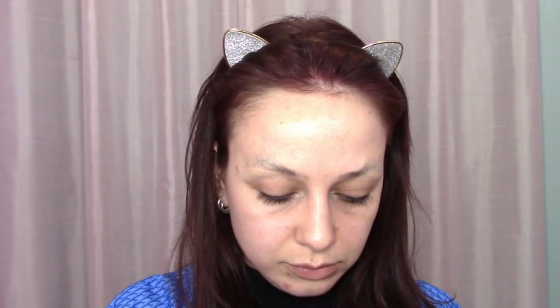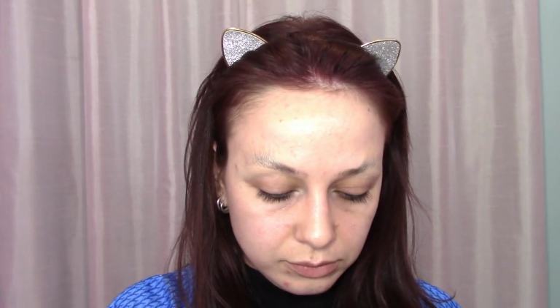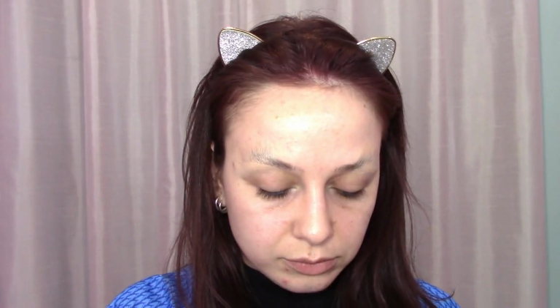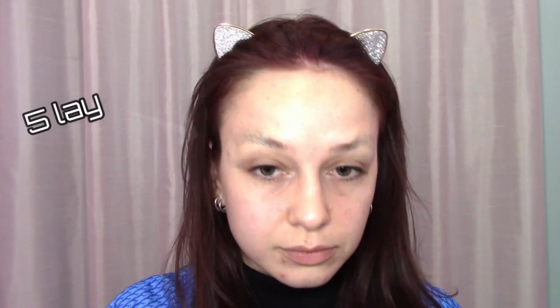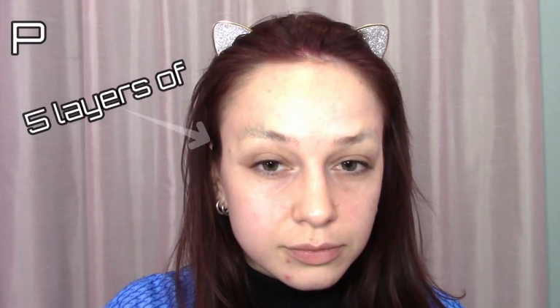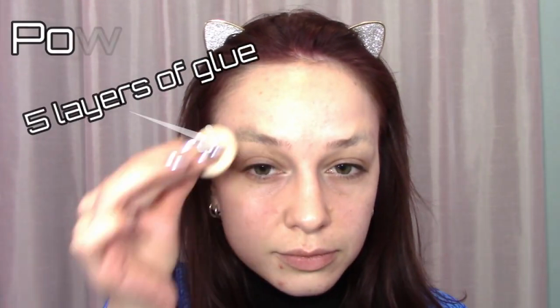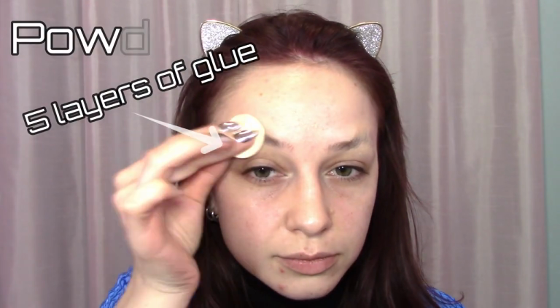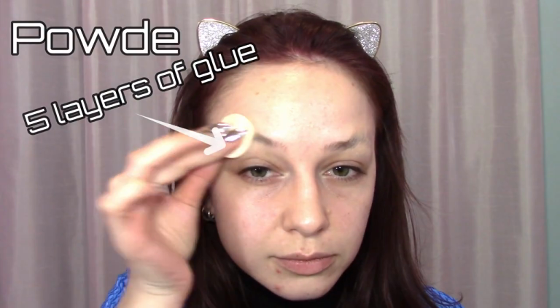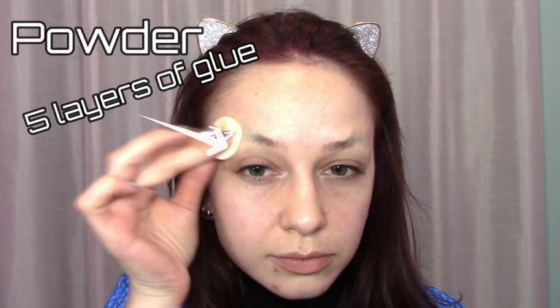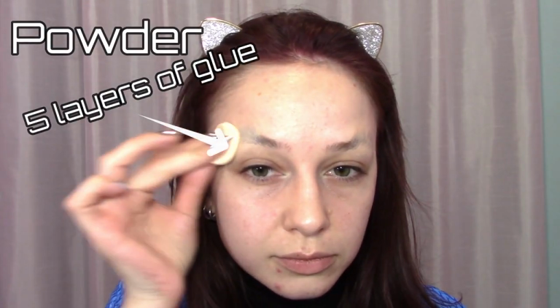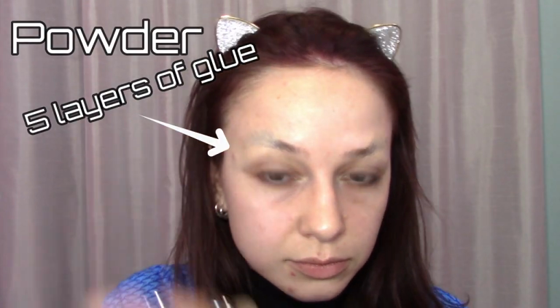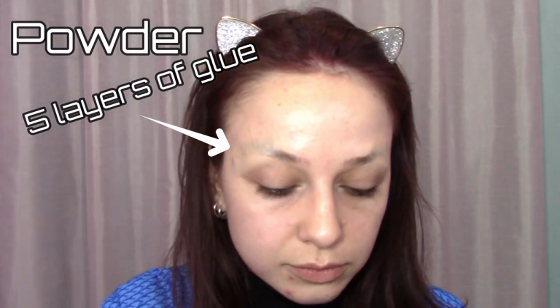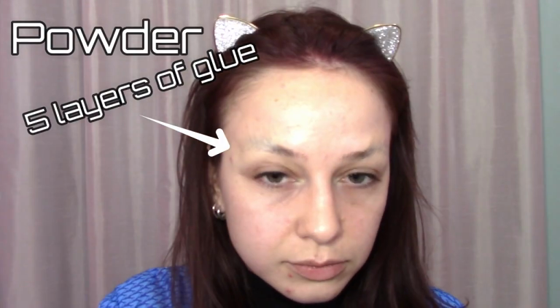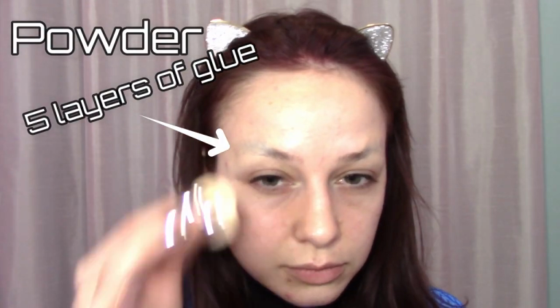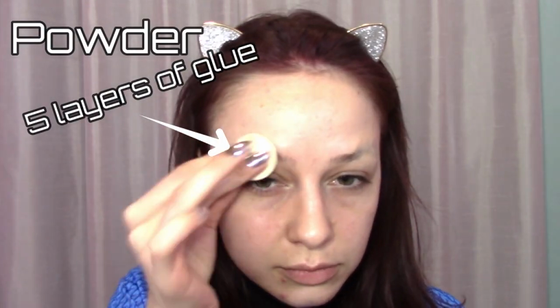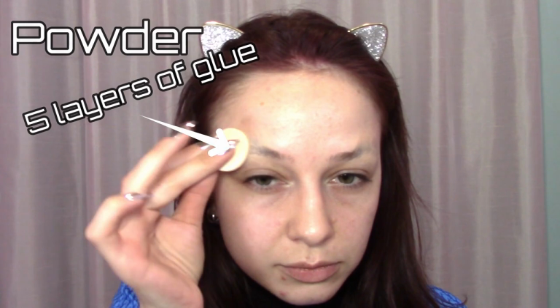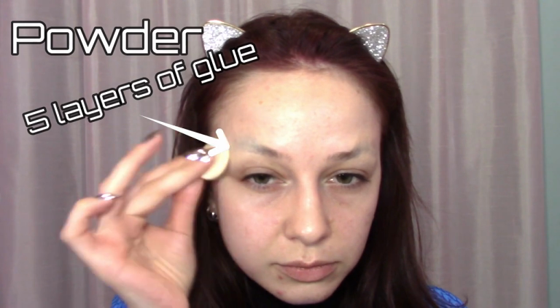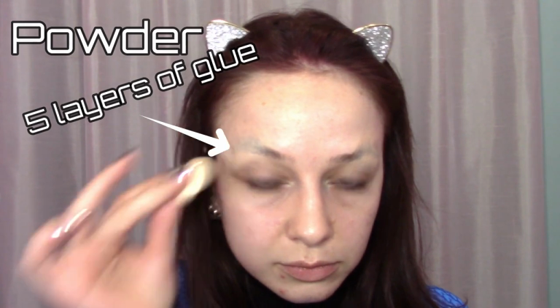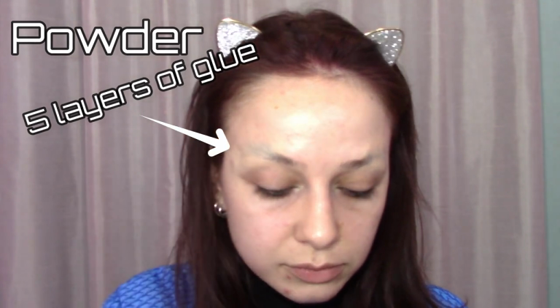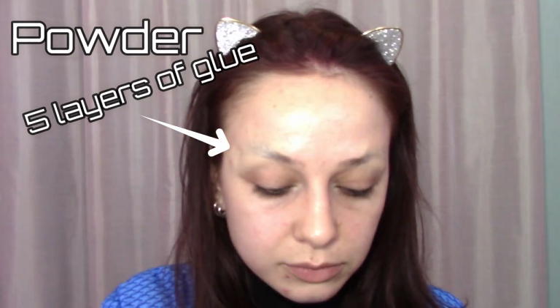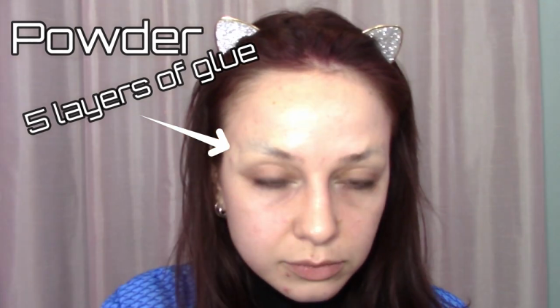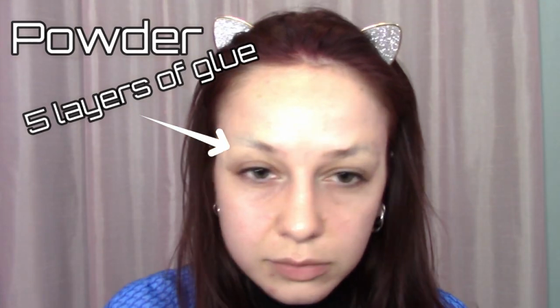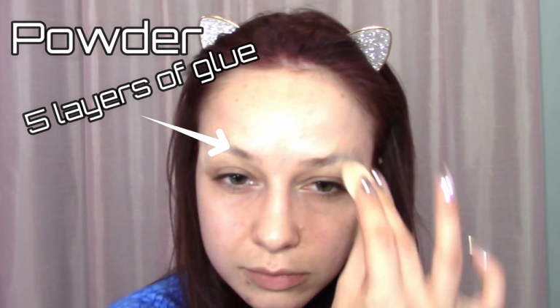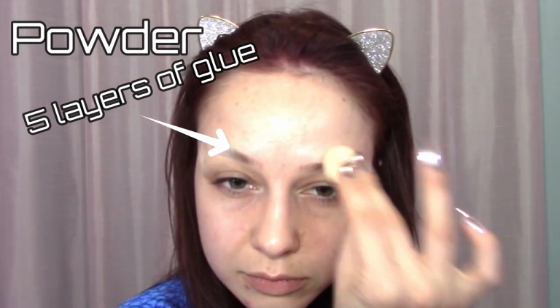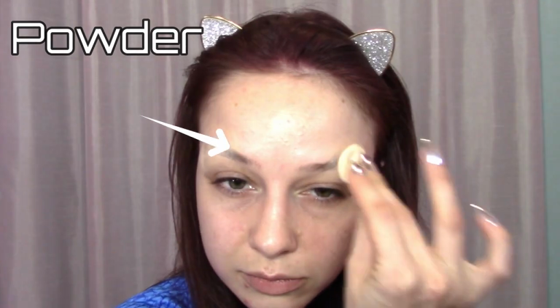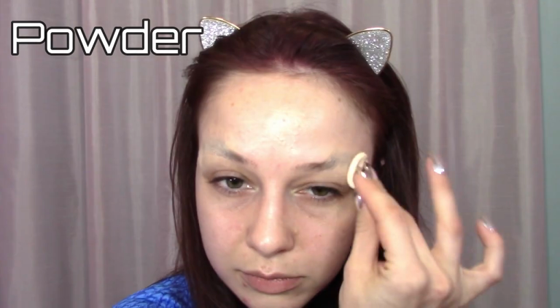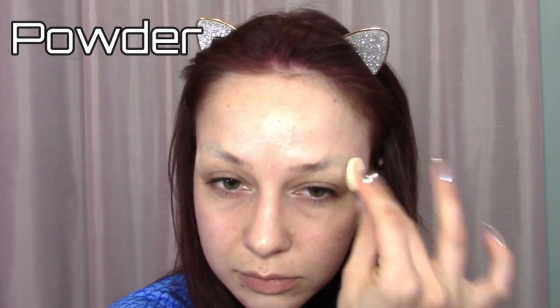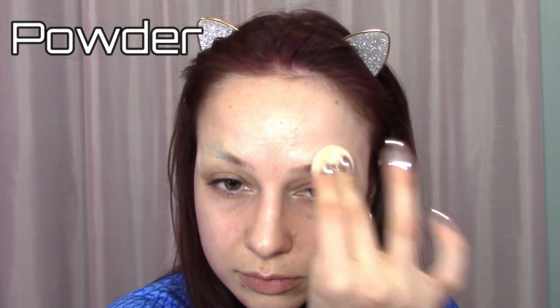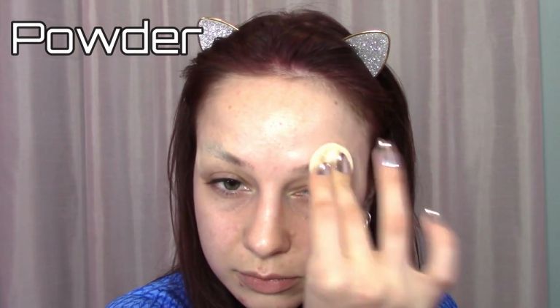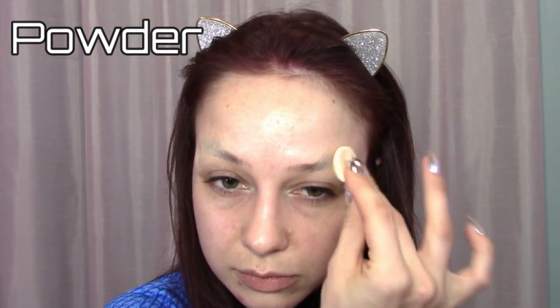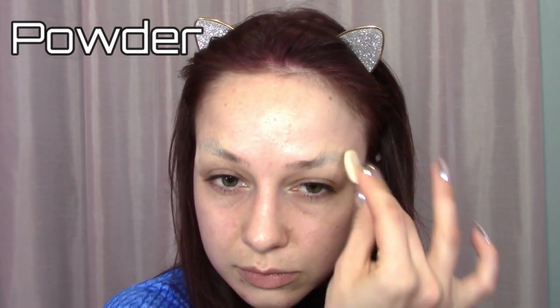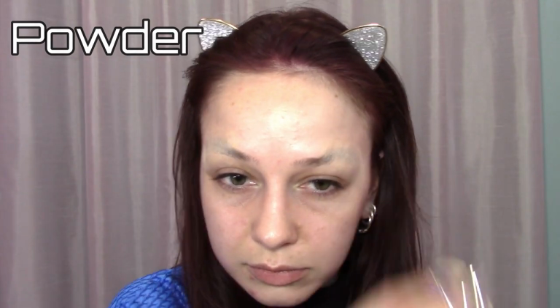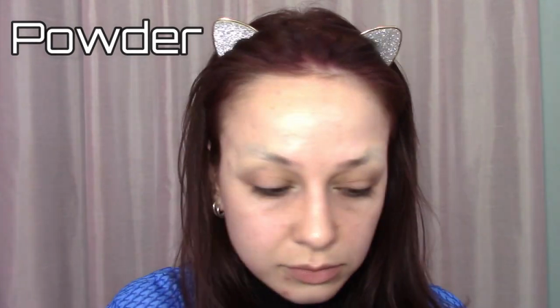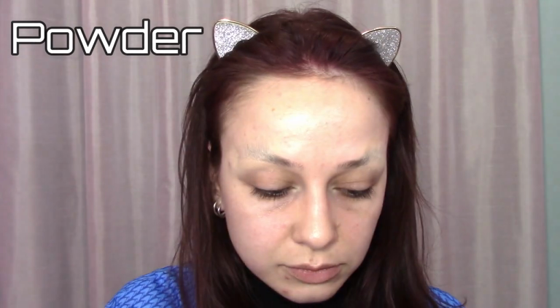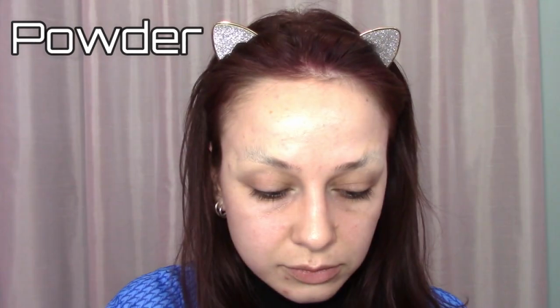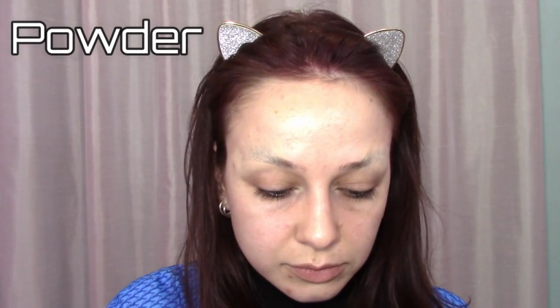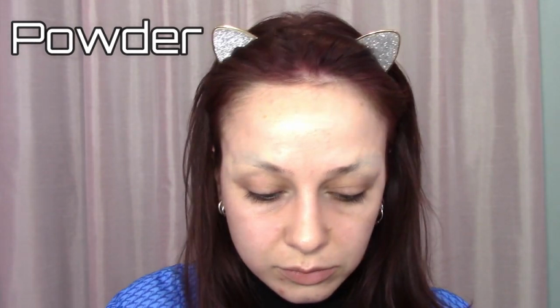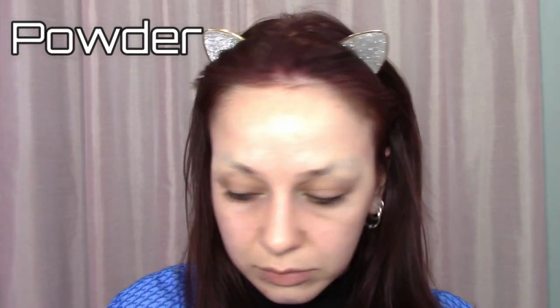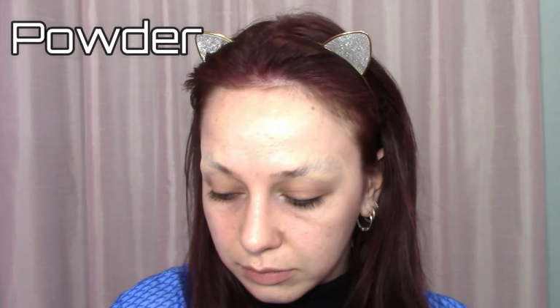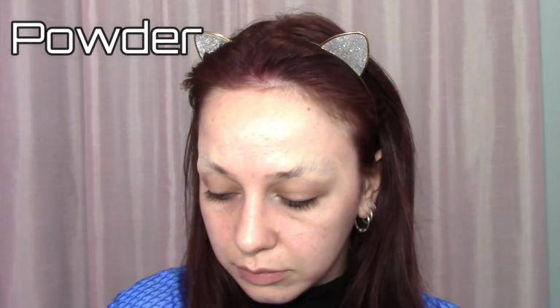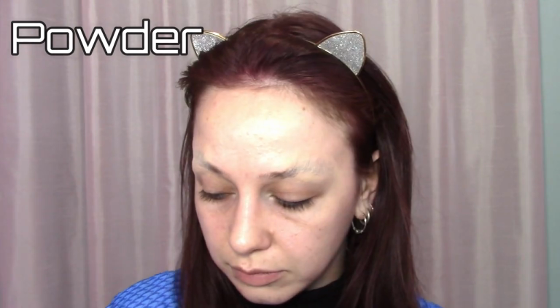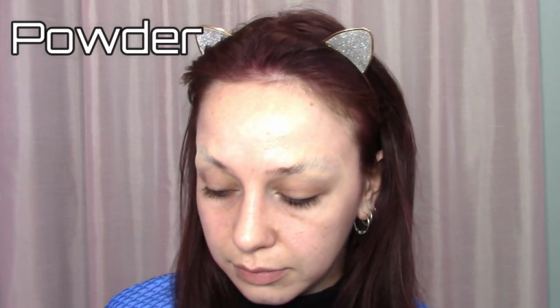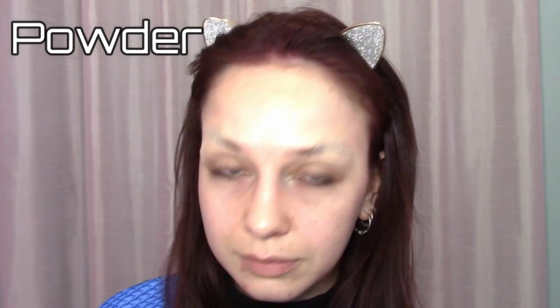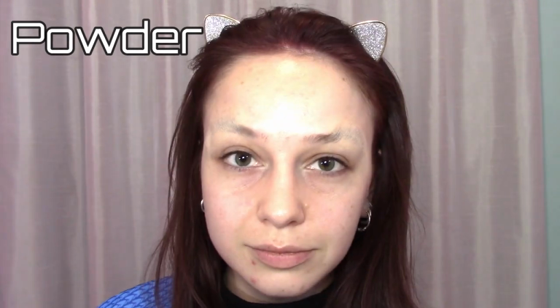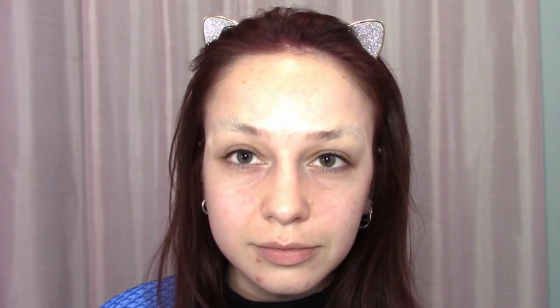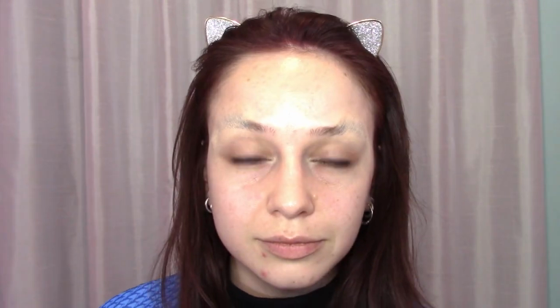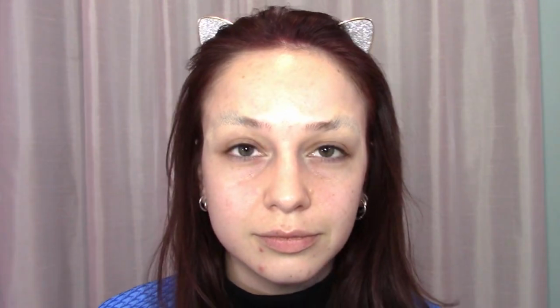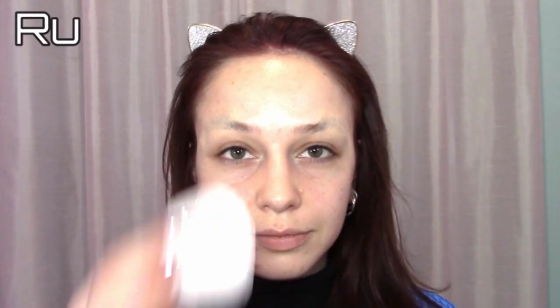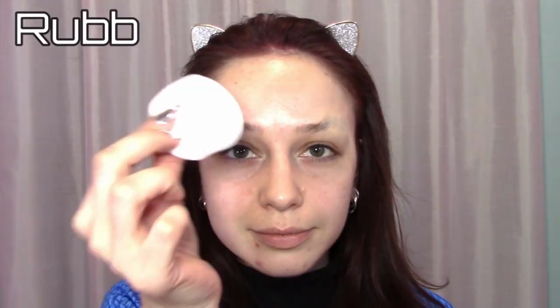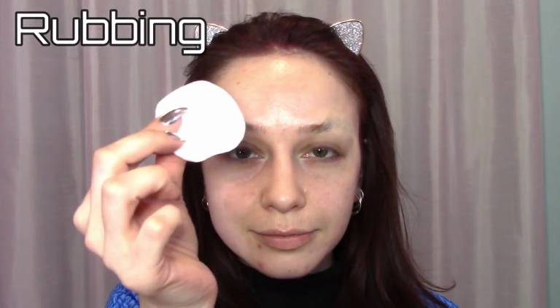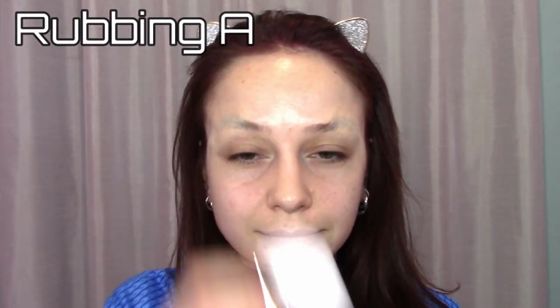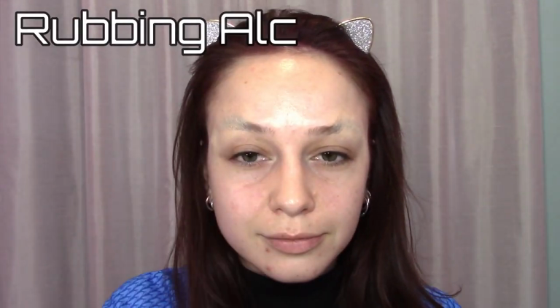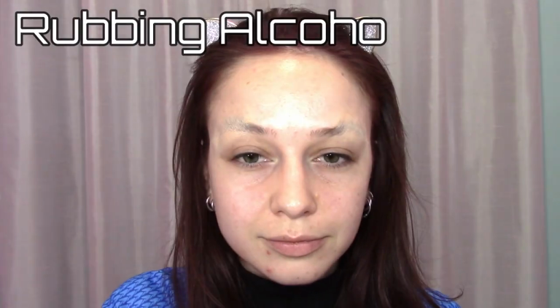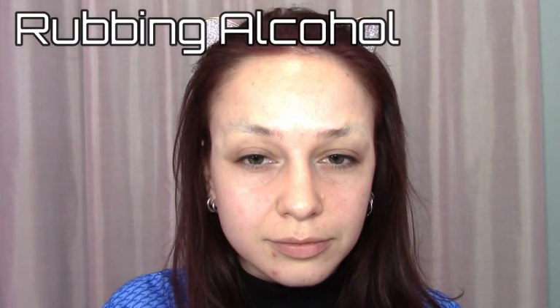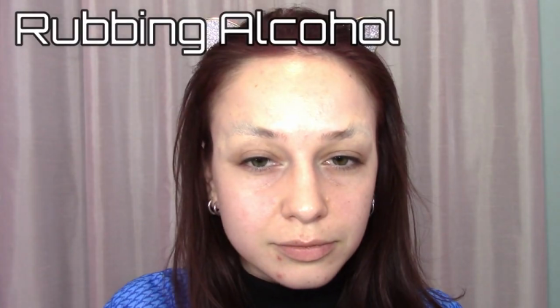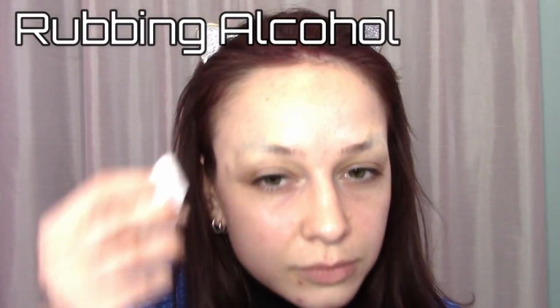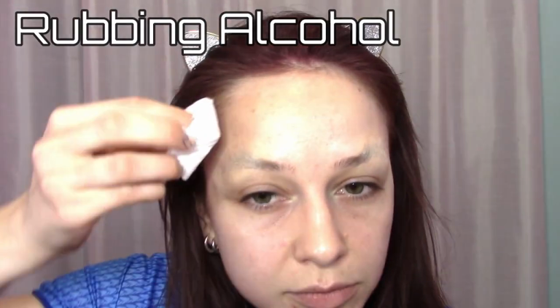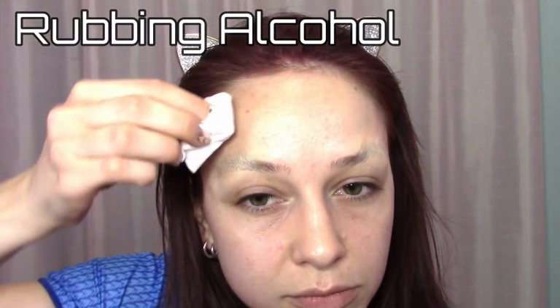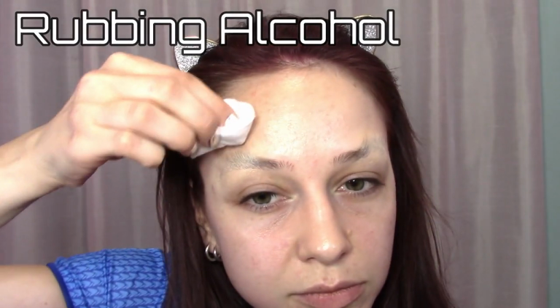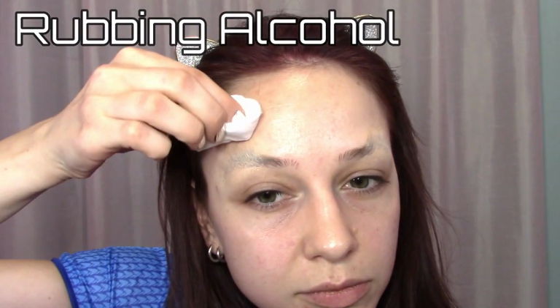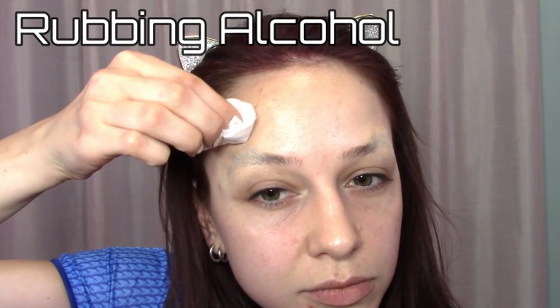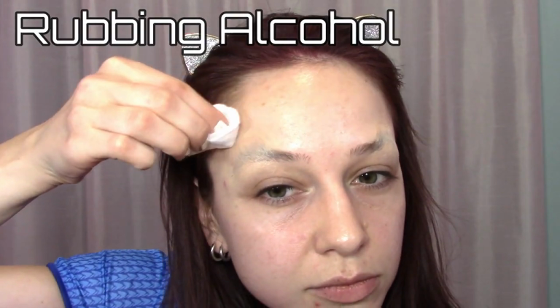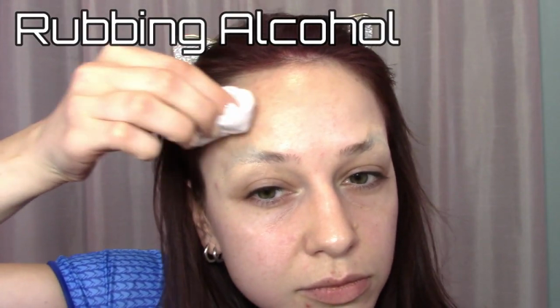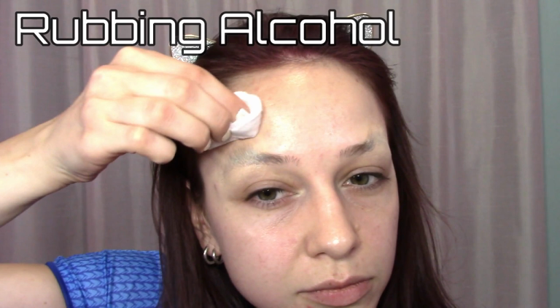When all the glue is dry, set the eyebrows with powder and then use a damp cloth or rubbing alcohol to smooth the edges.